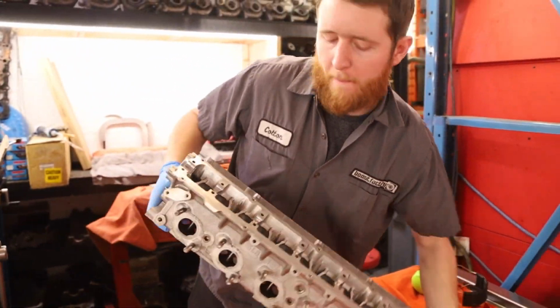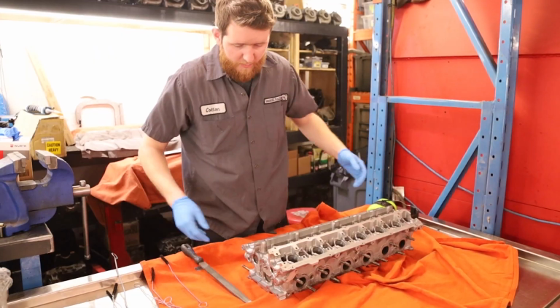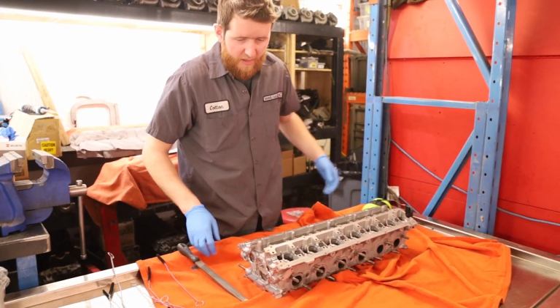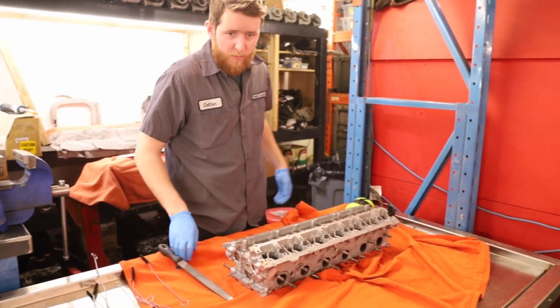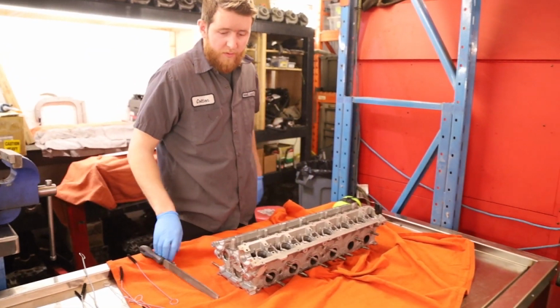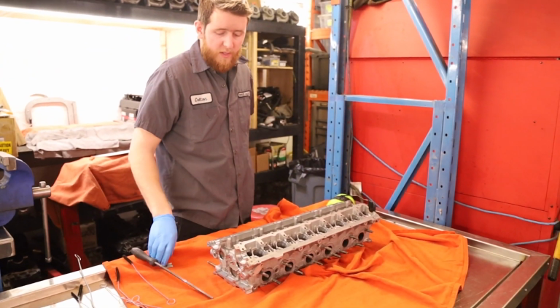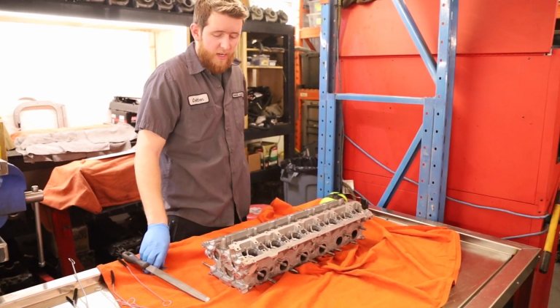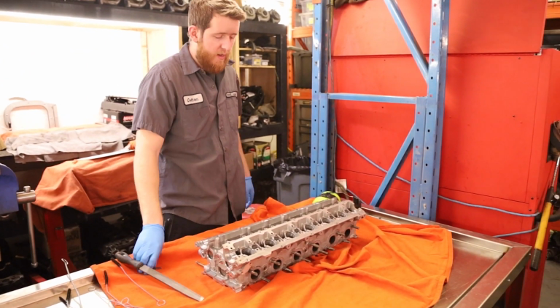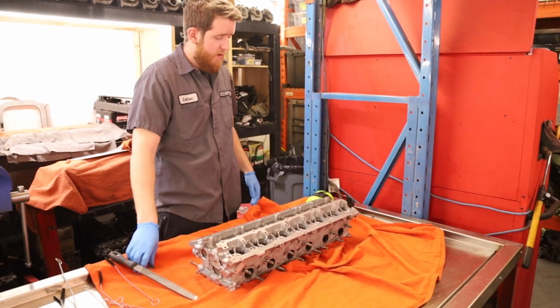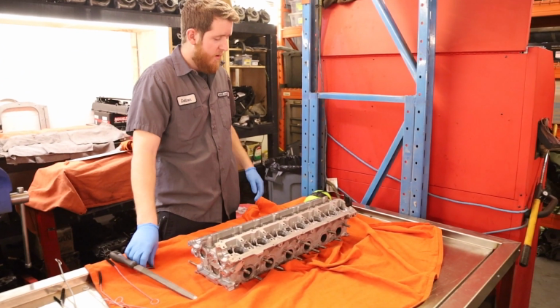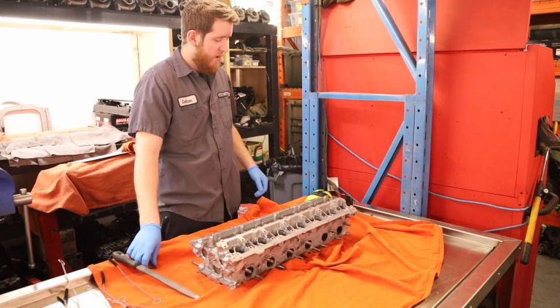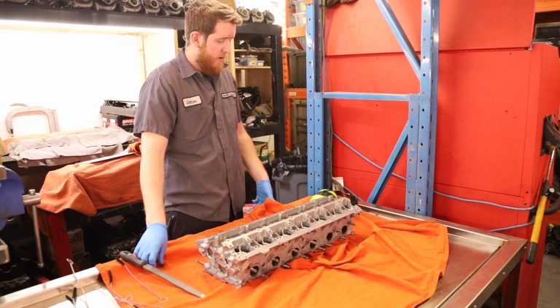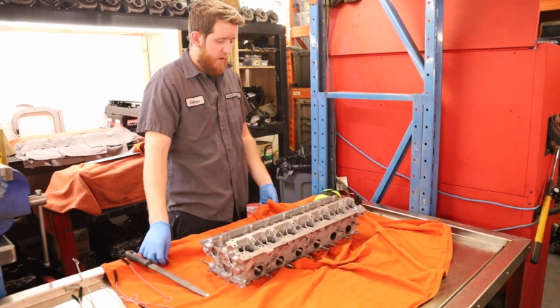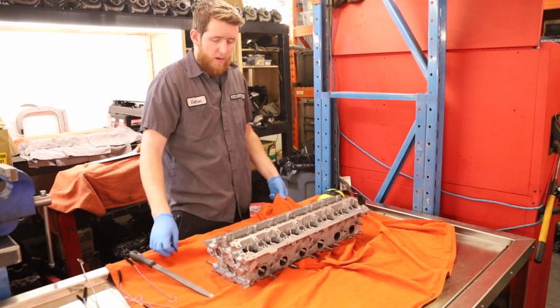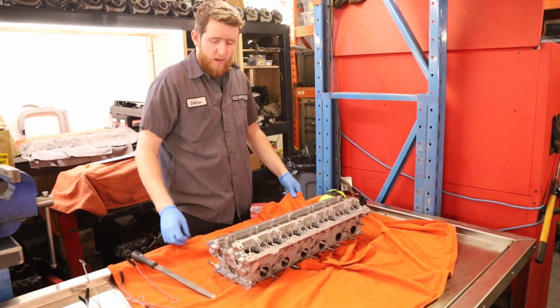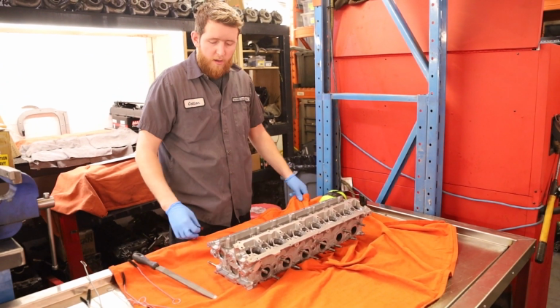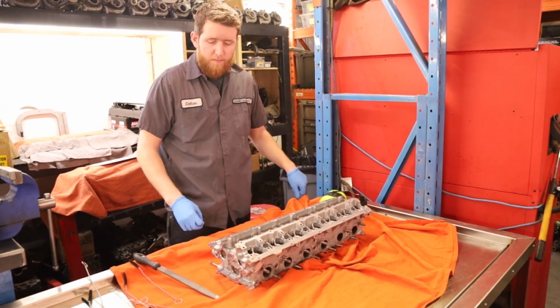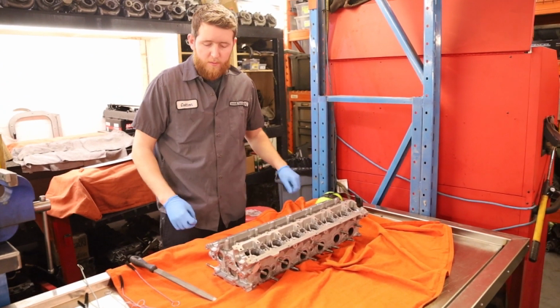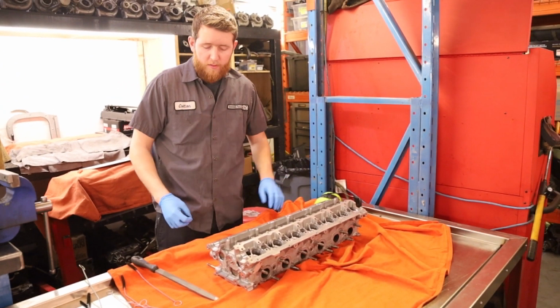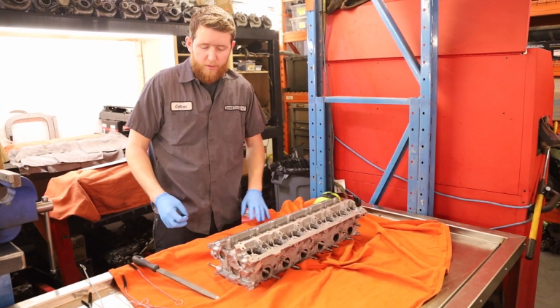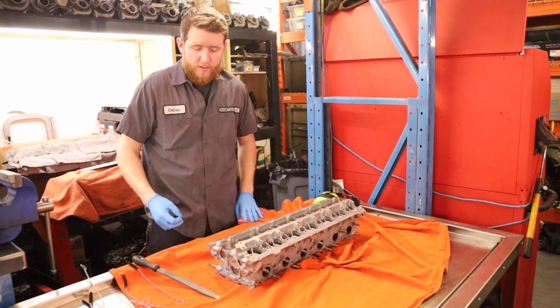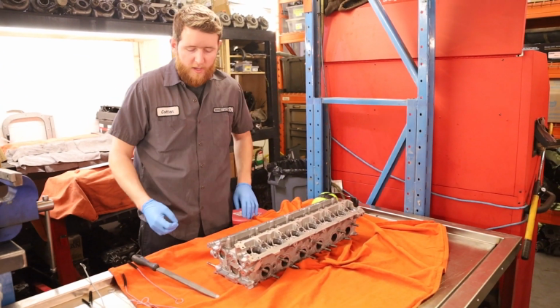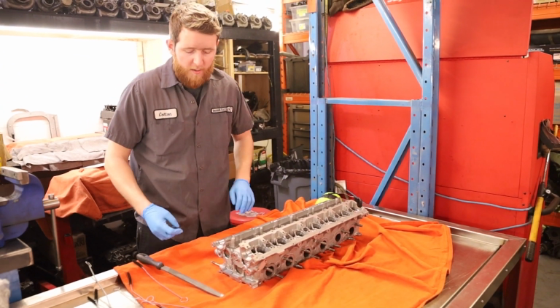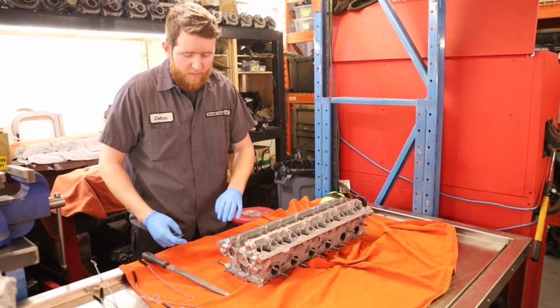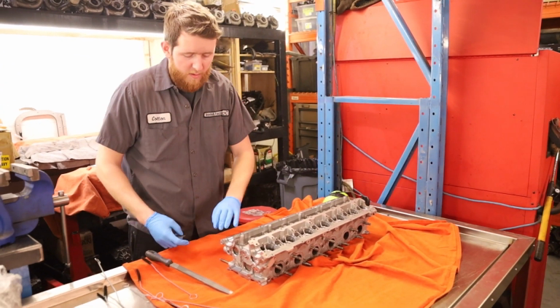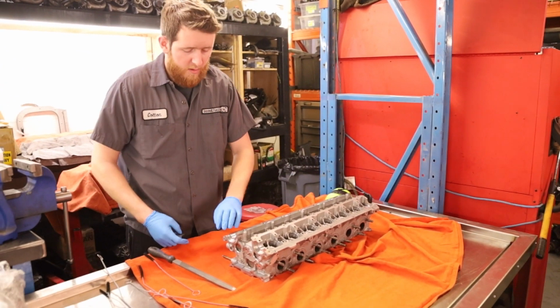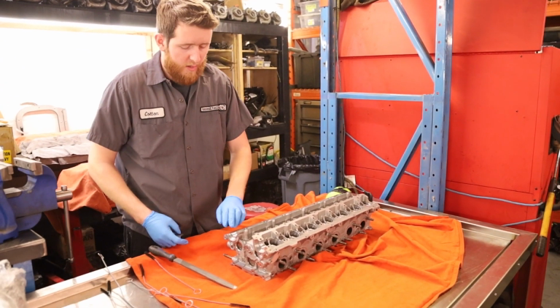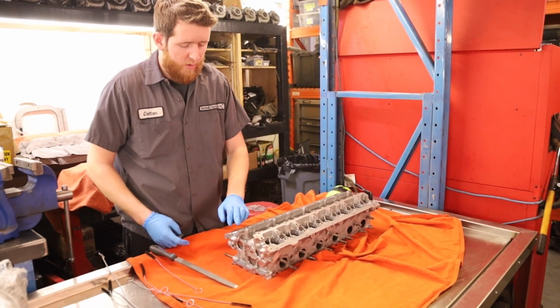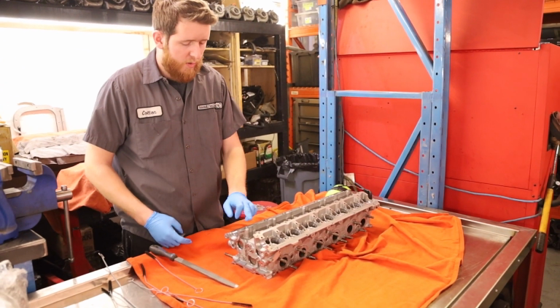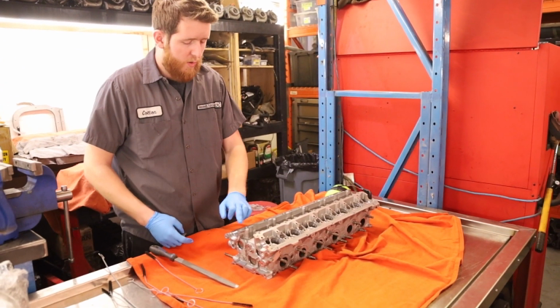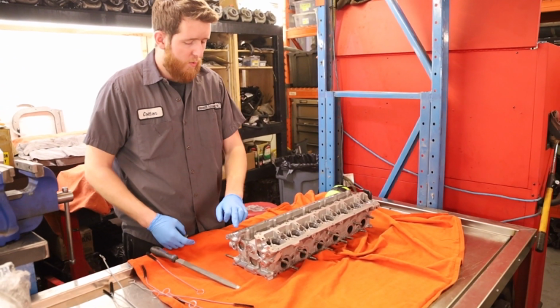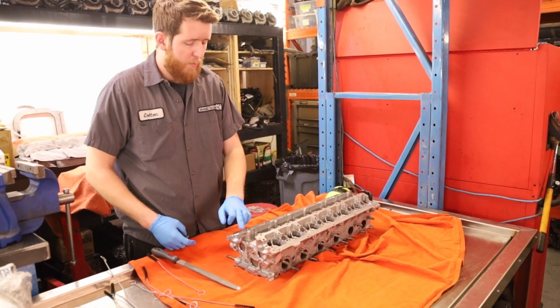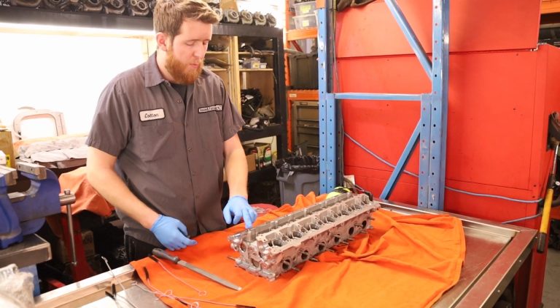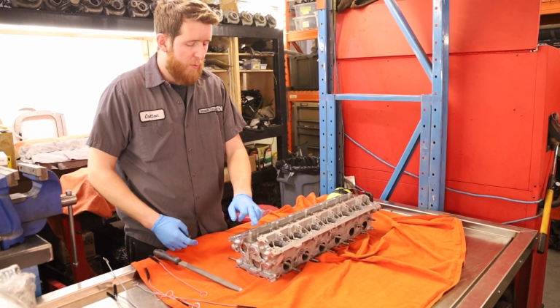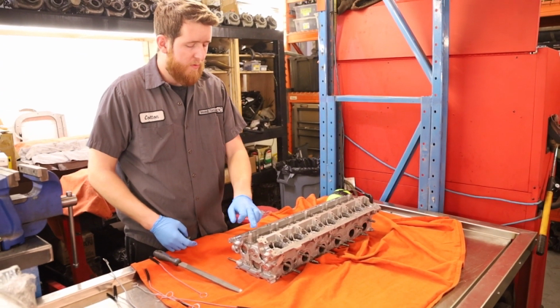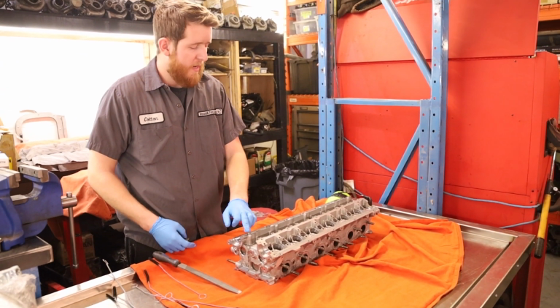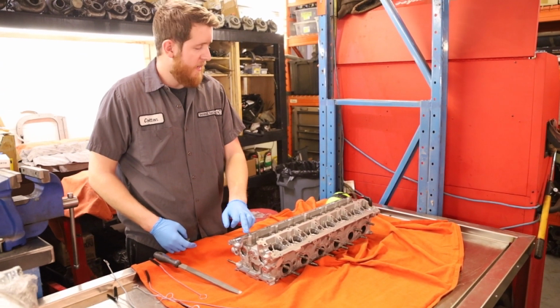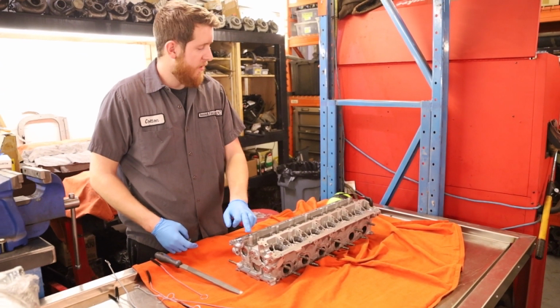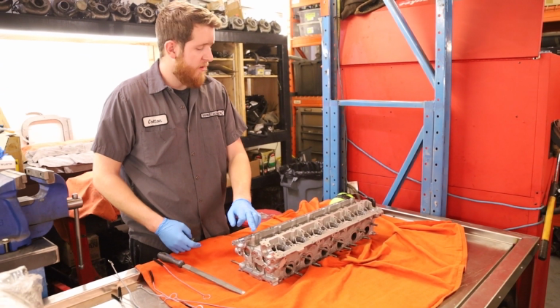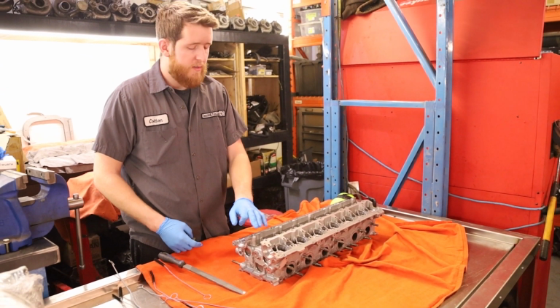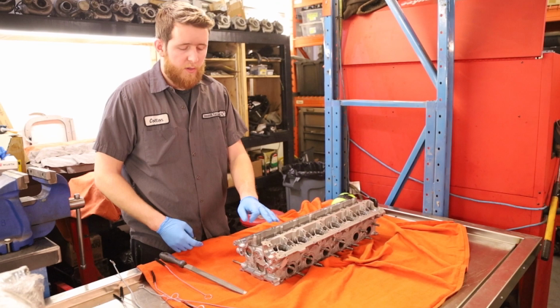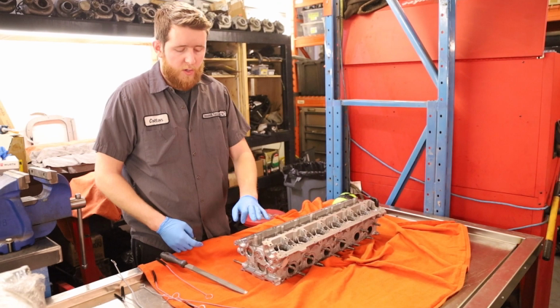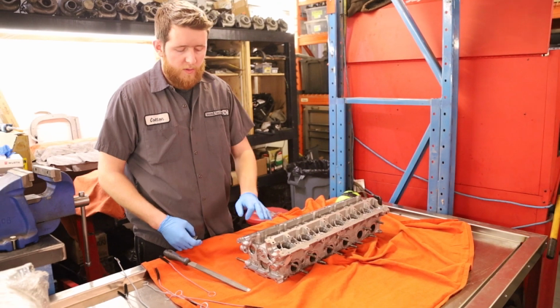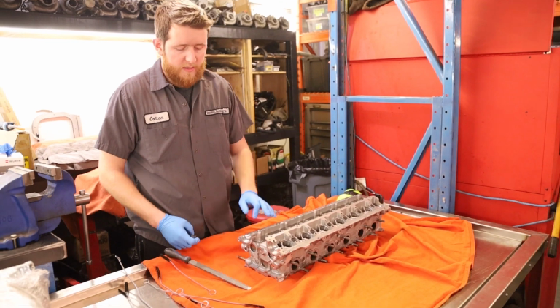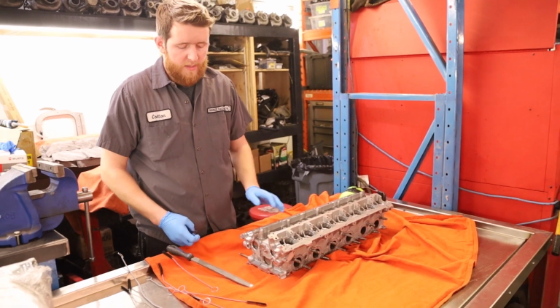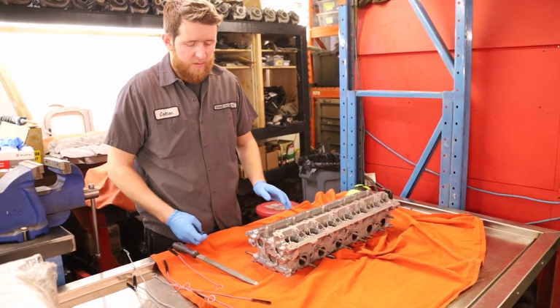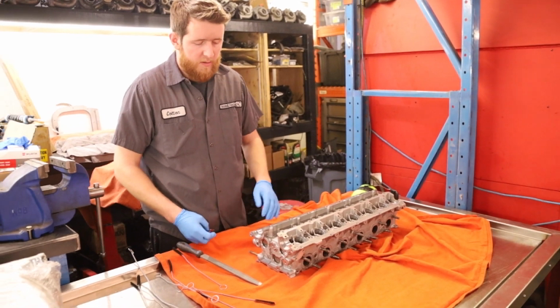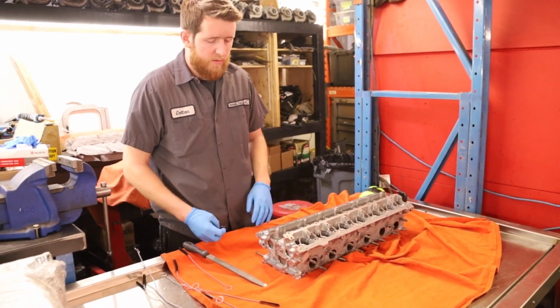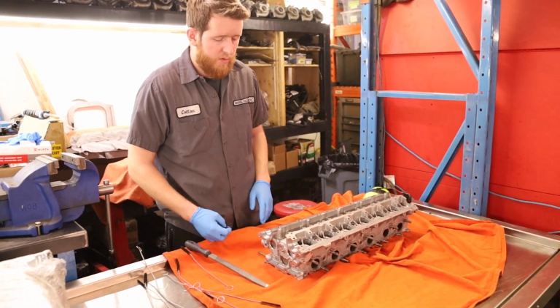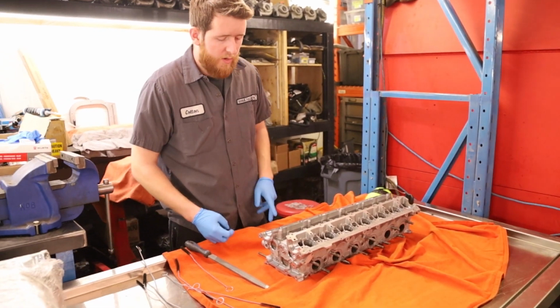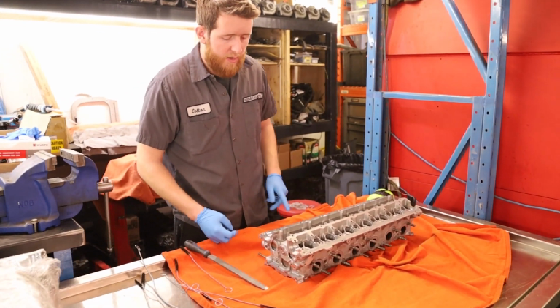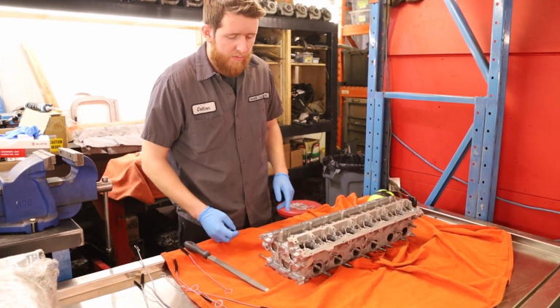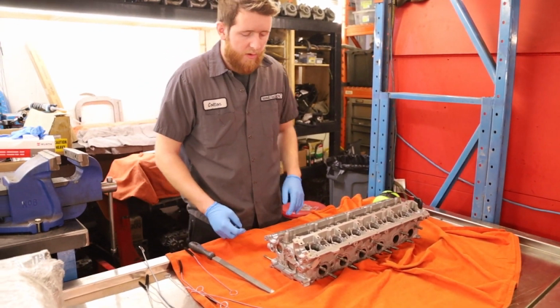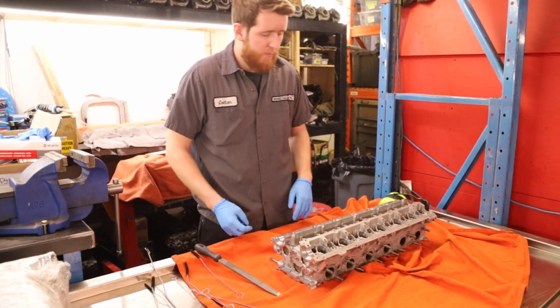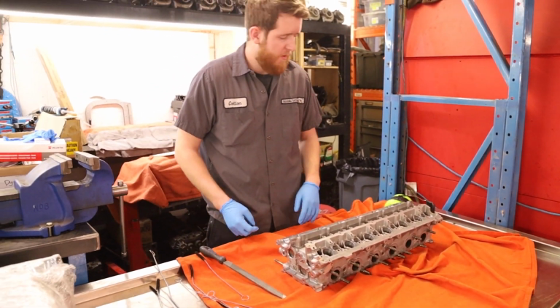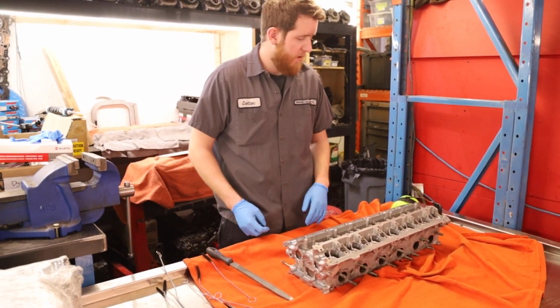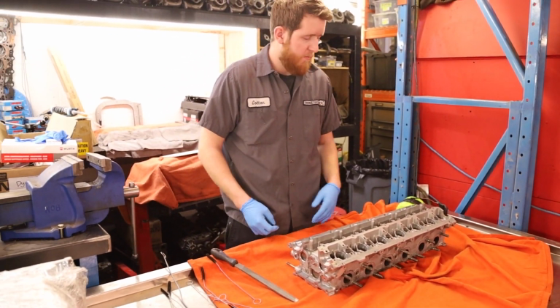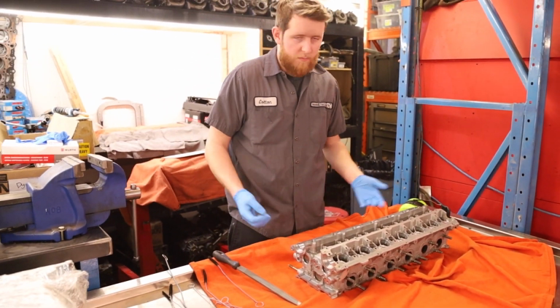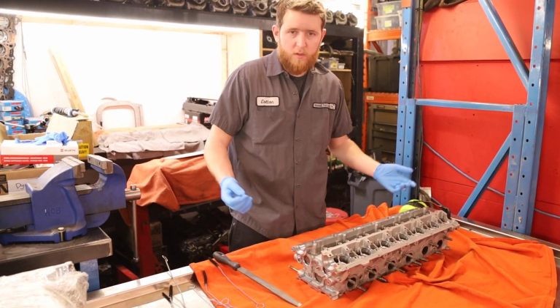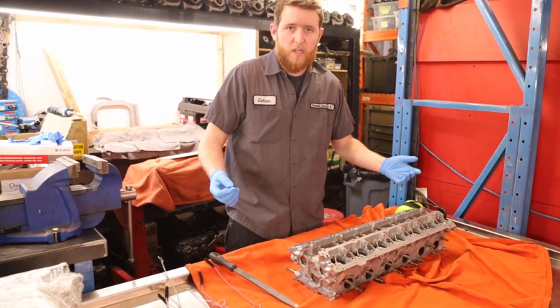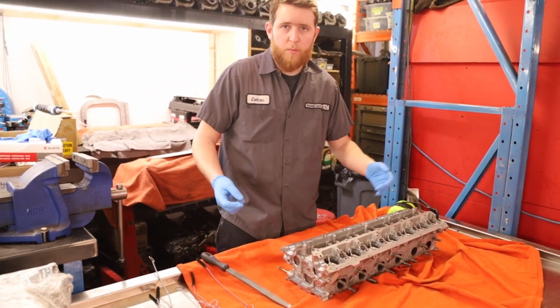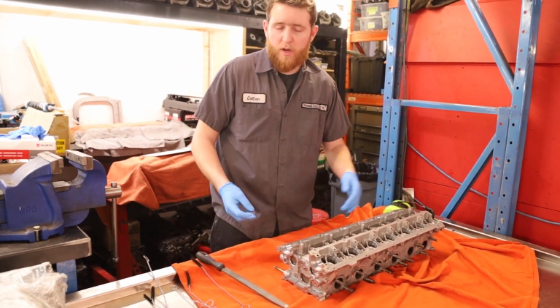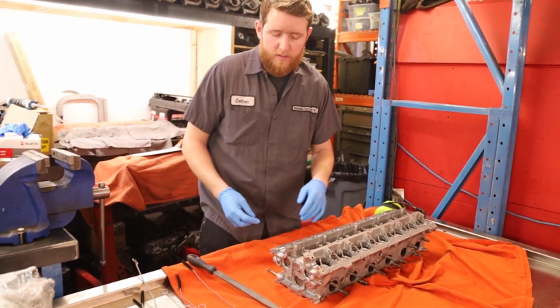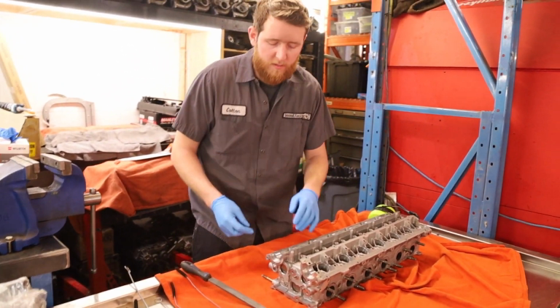Now that we've cleaned it for the third time, we go and remove any silicone left on the cylinder head from the cleaning process.